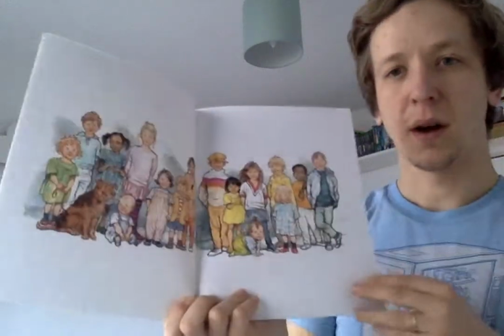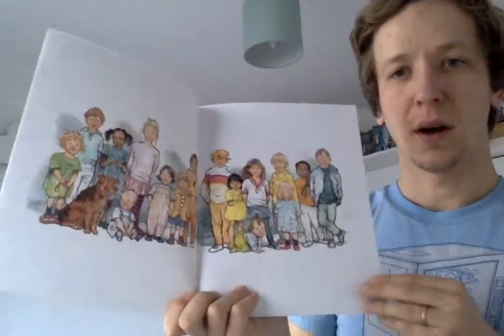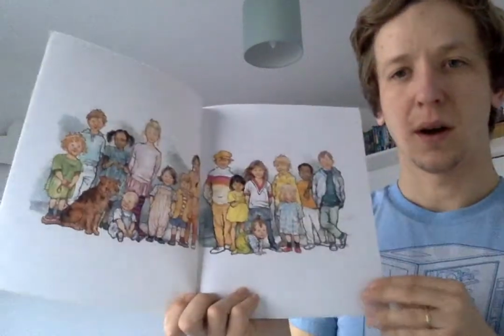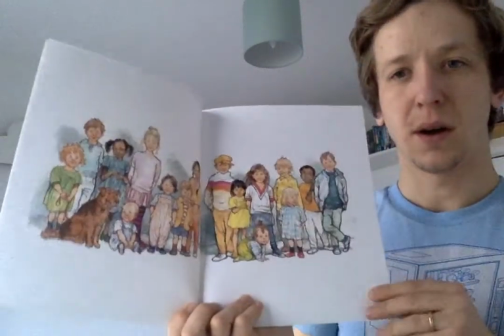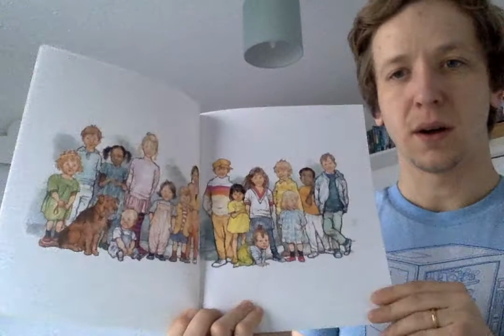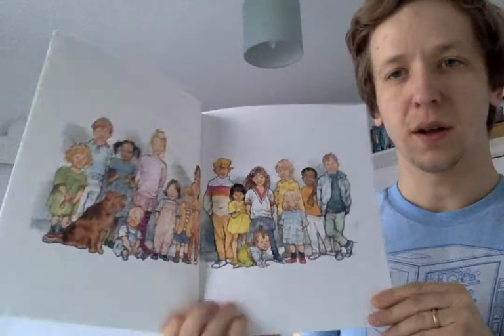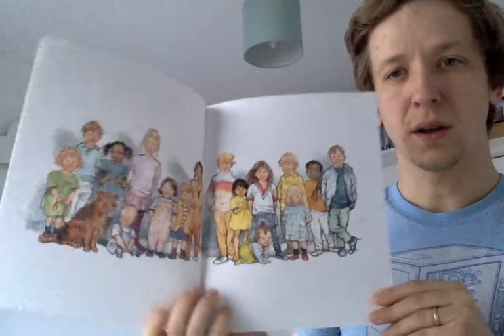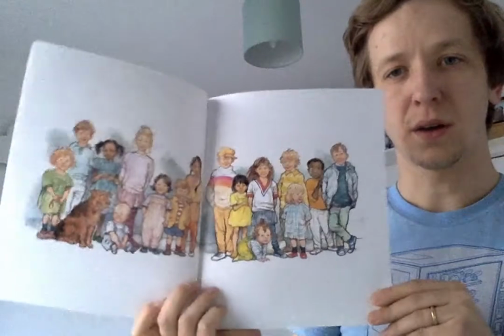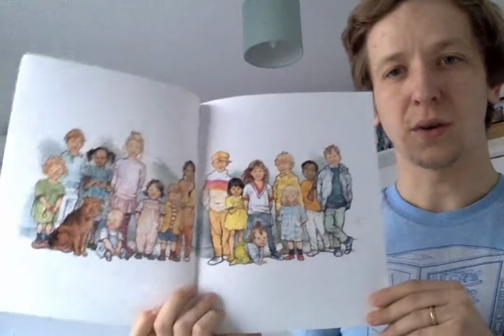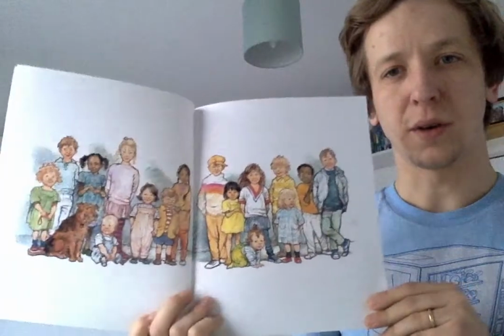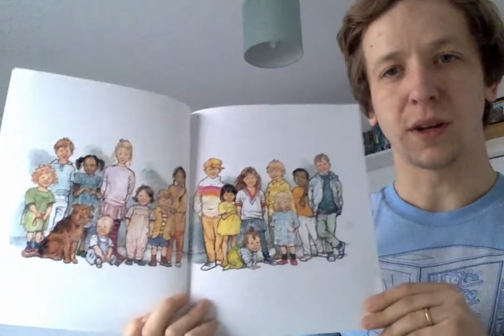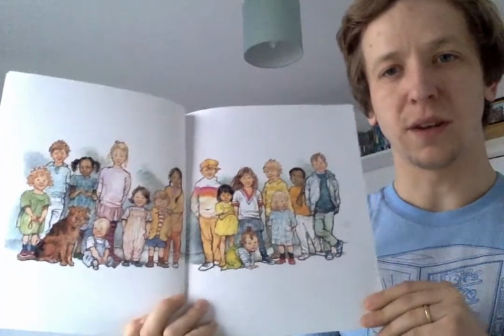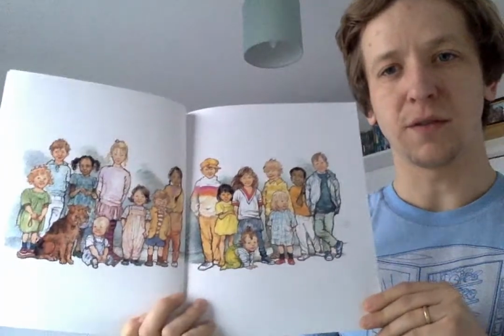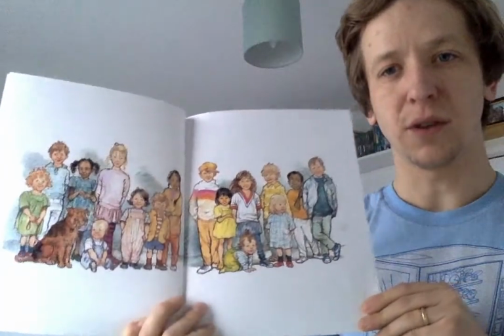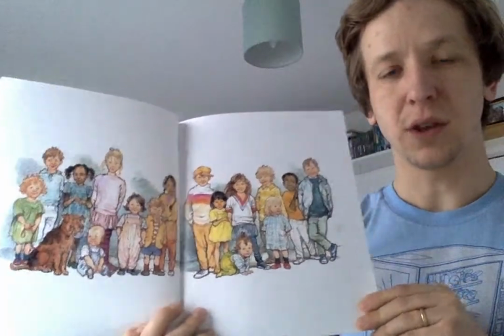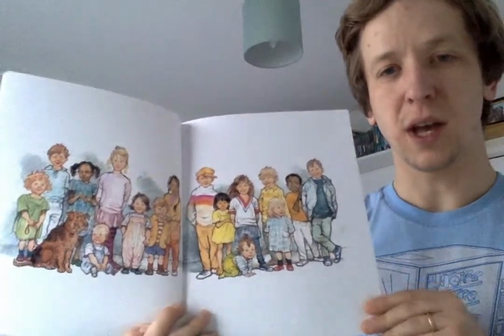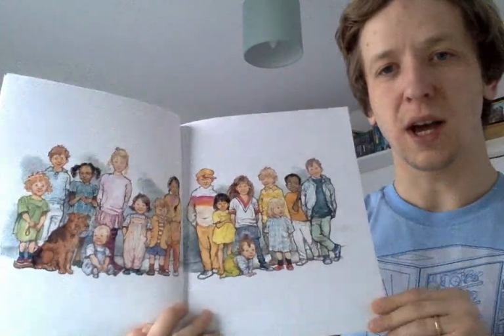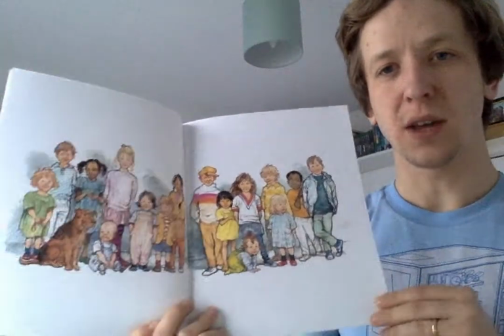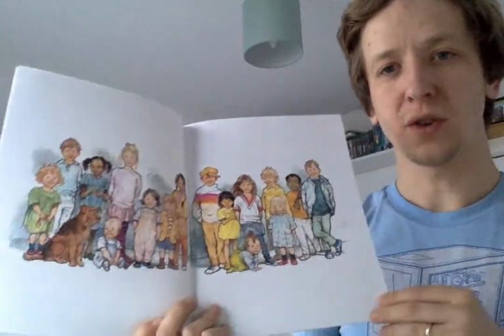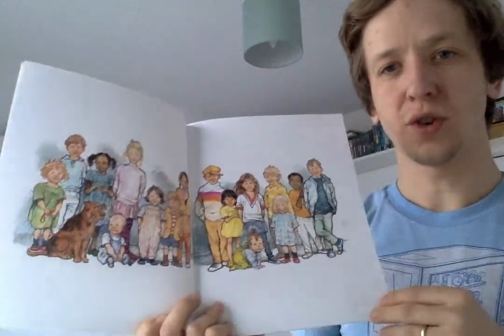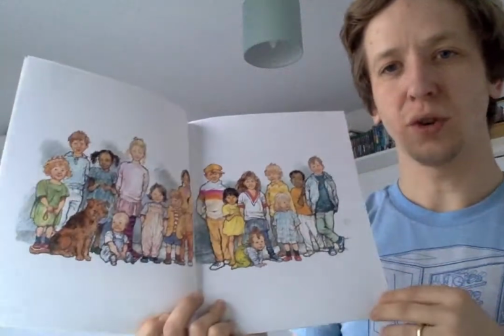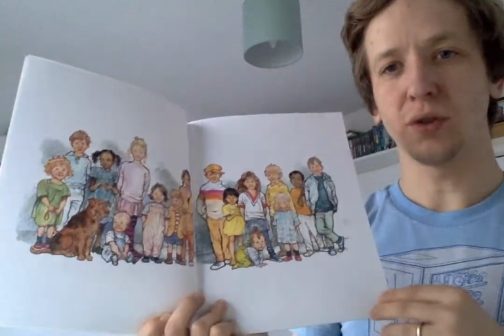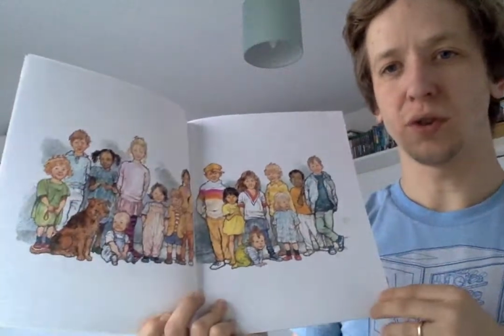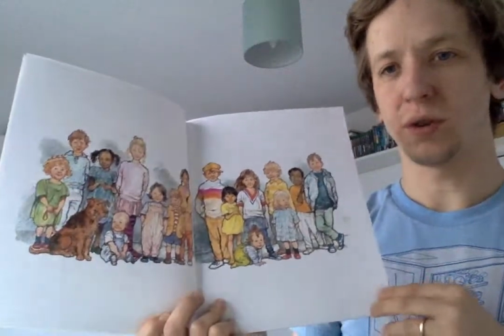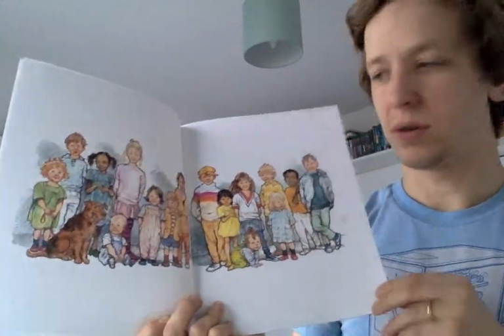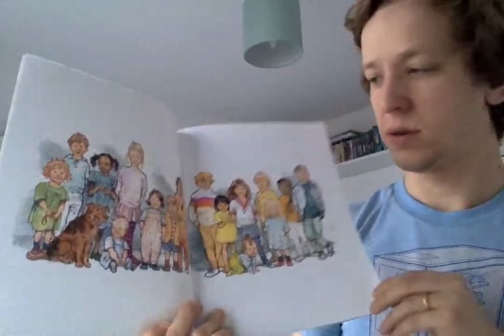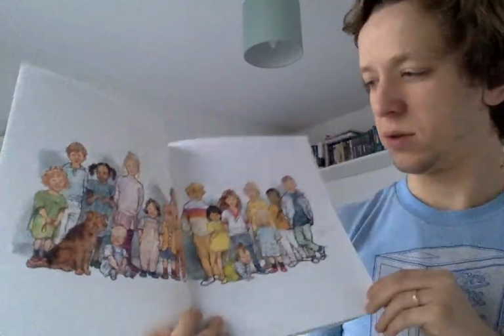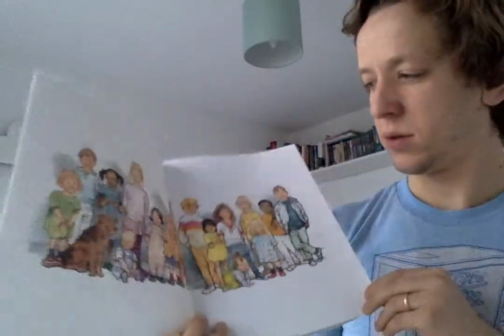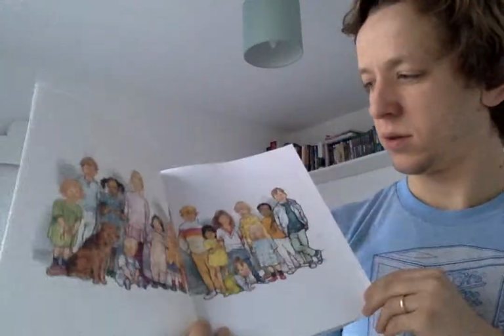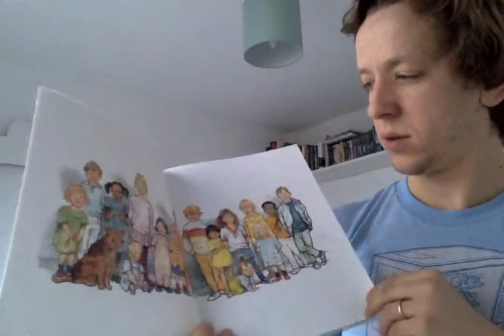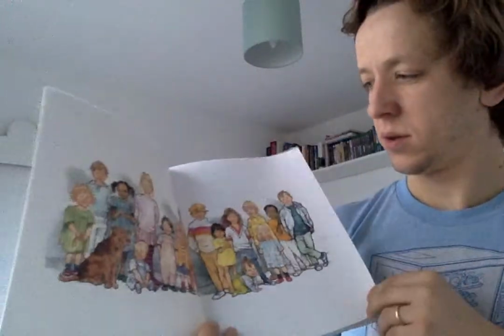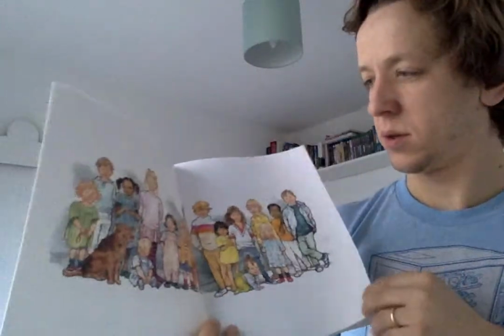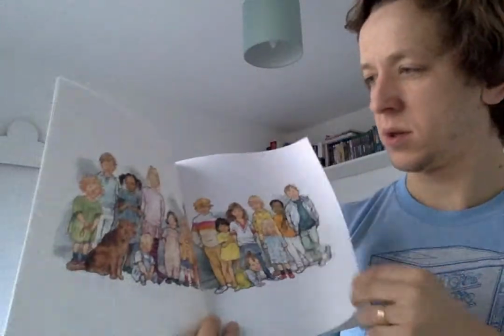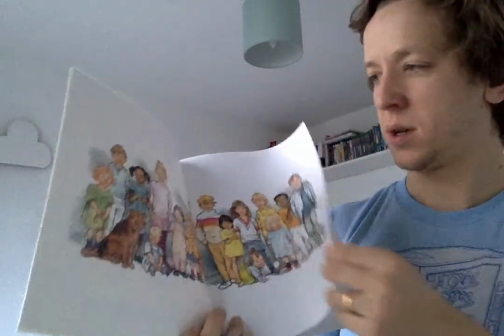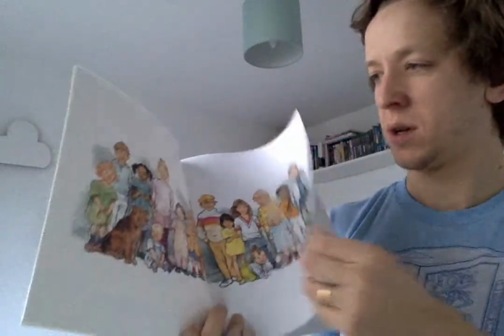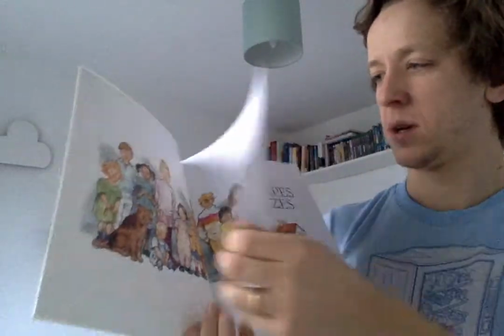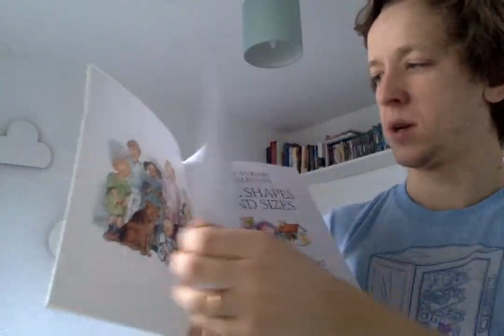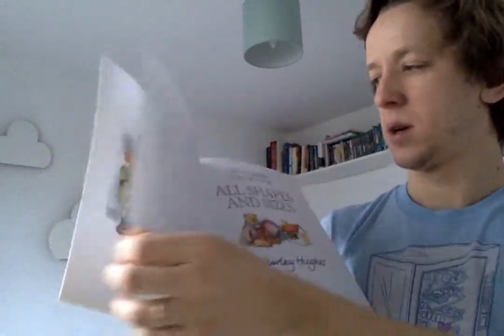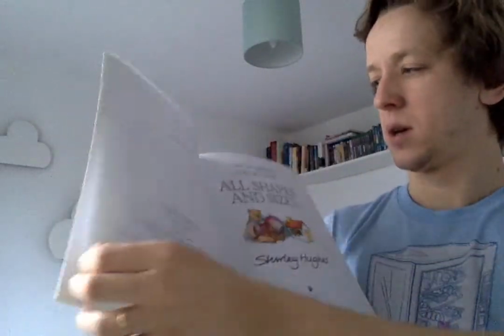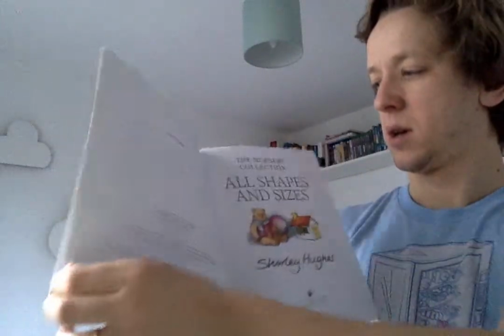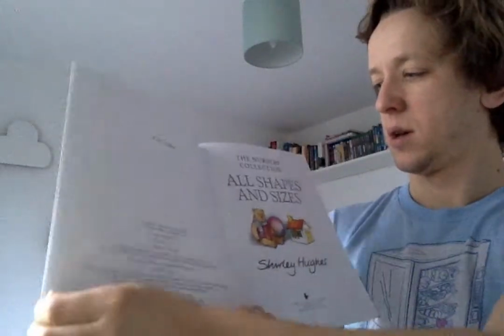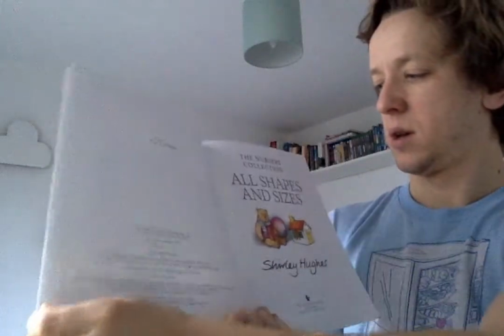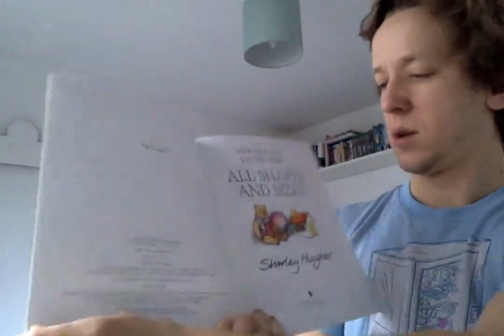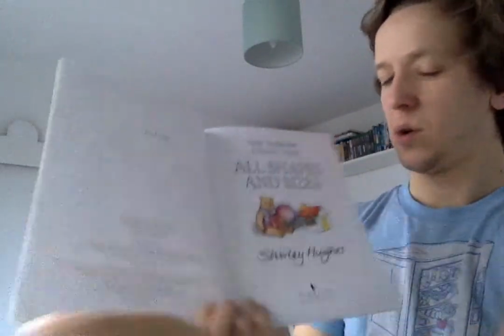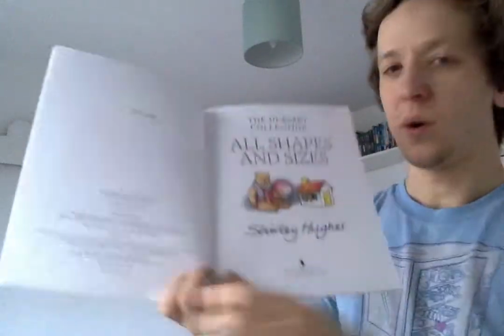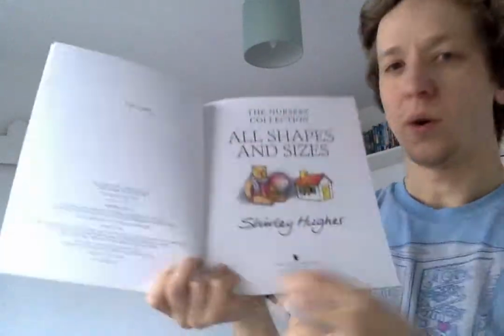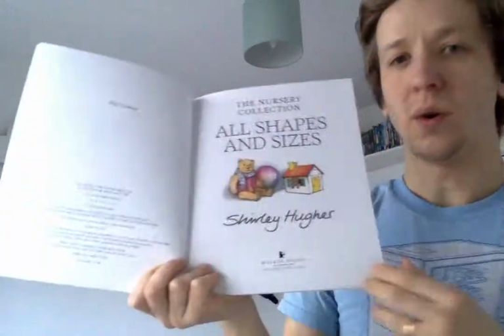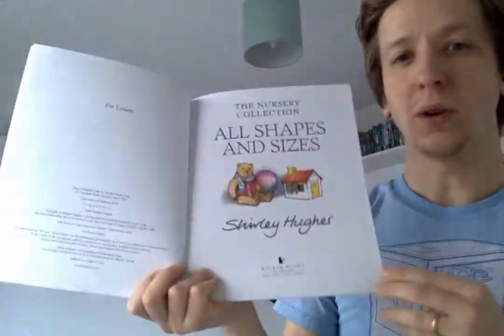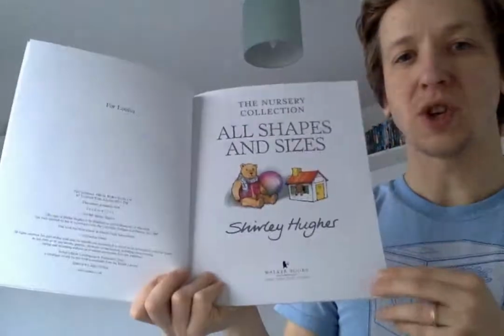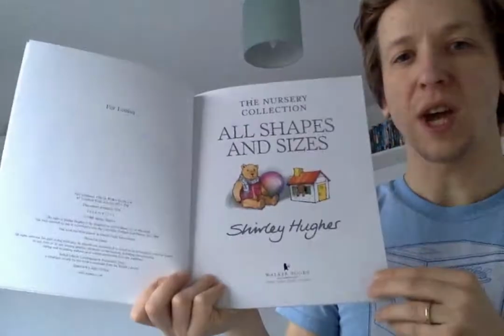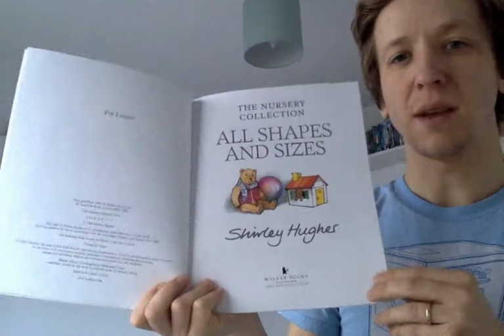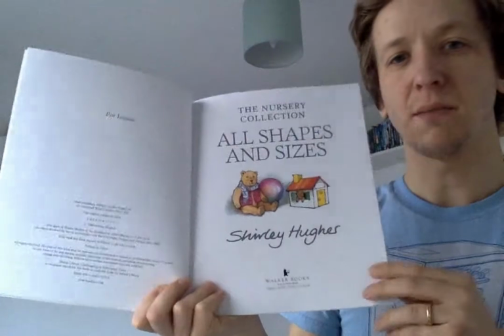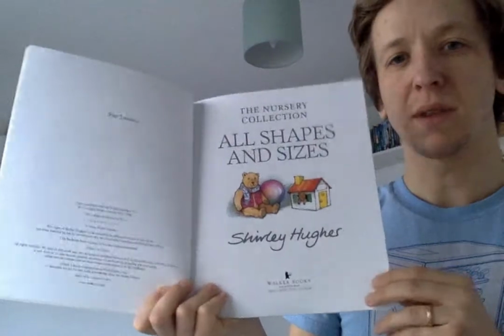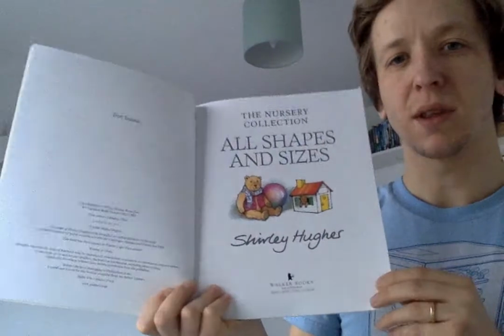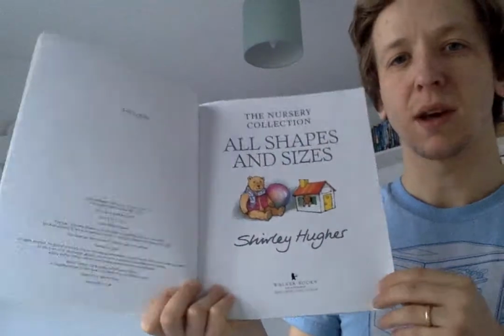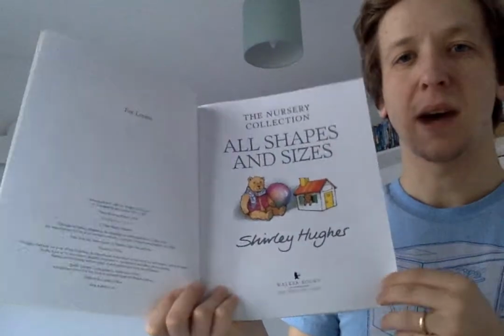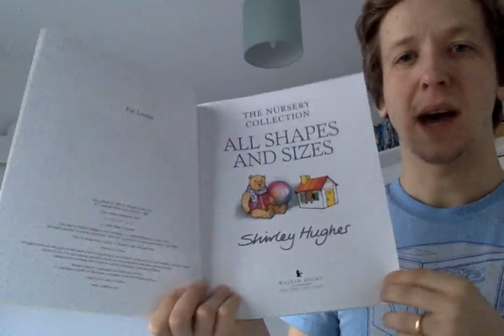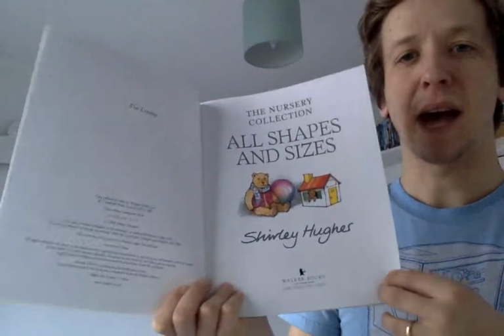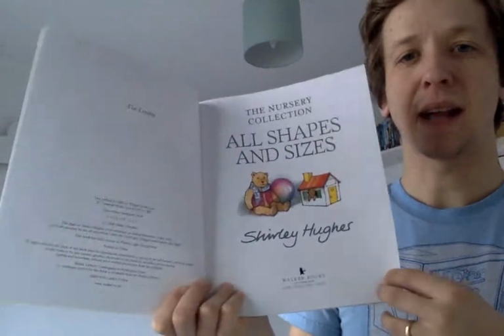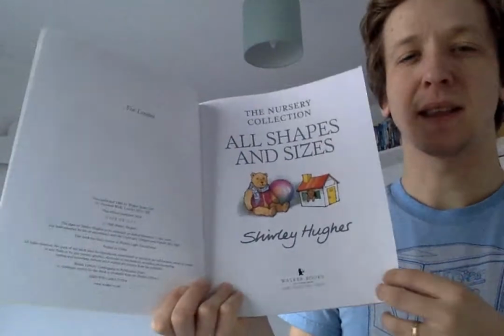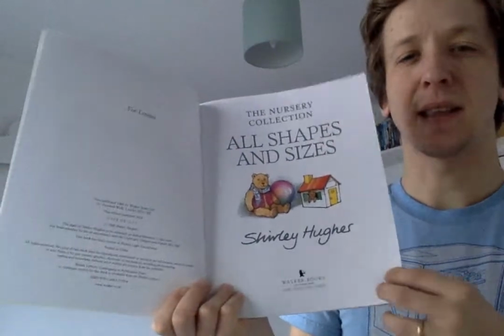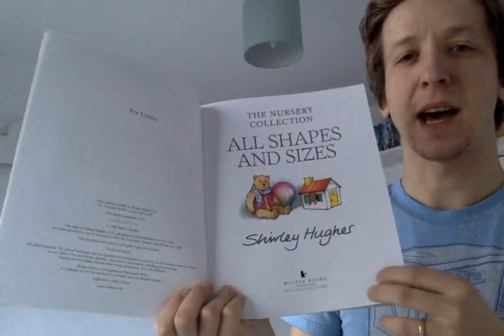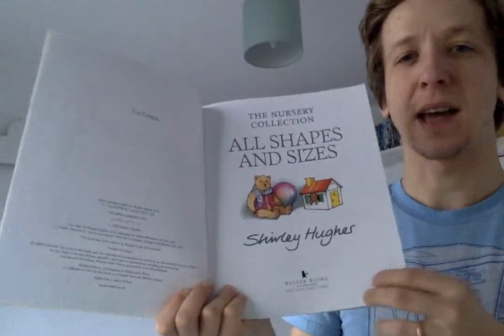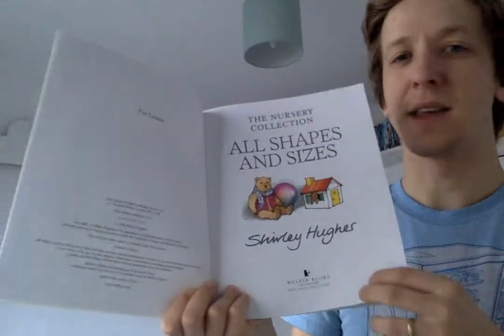Look at all the different sized children. All shapes and sizes.